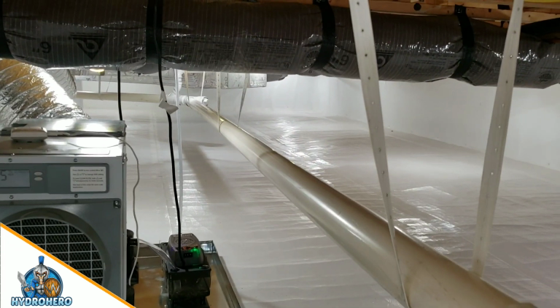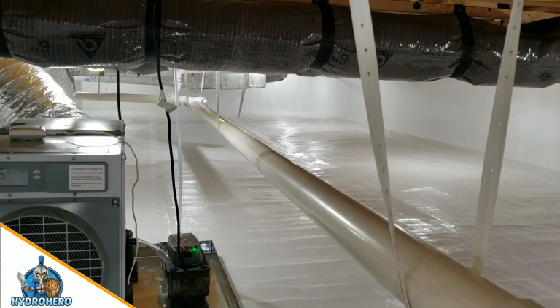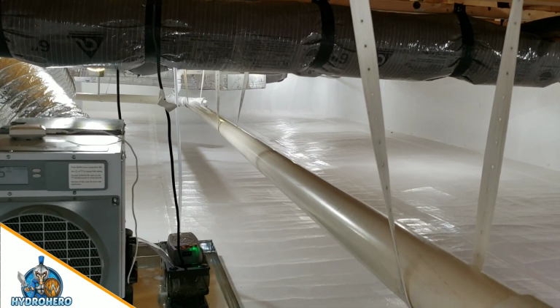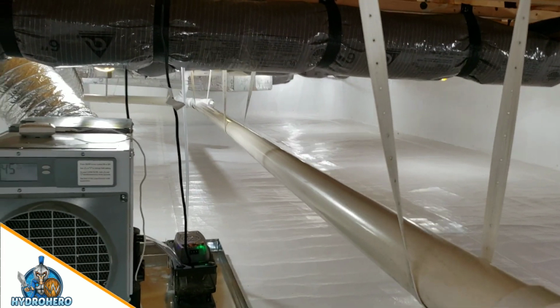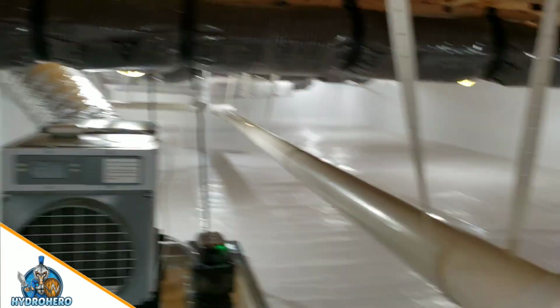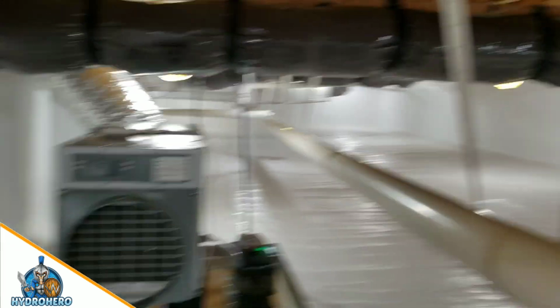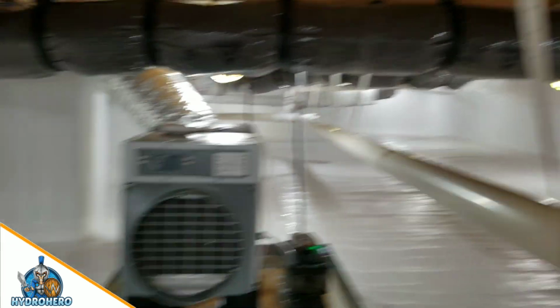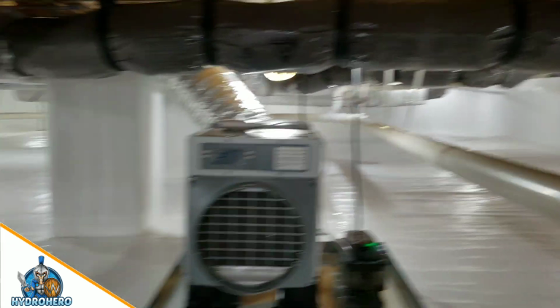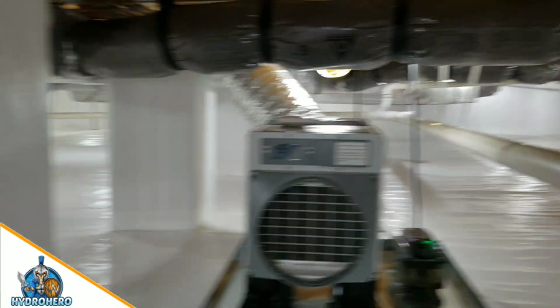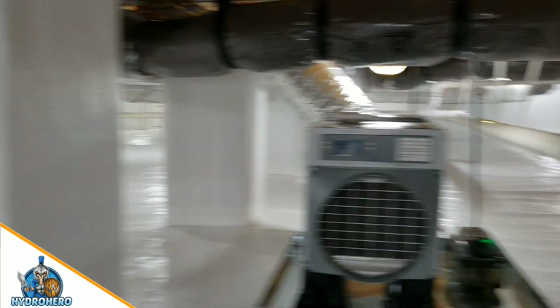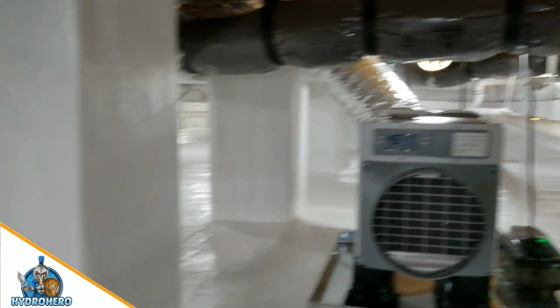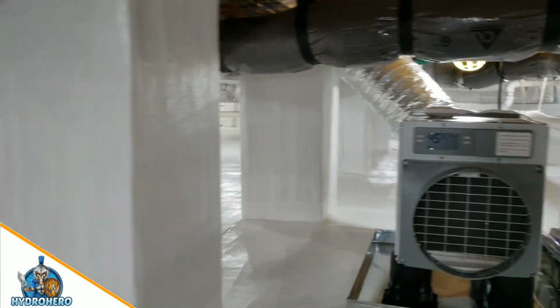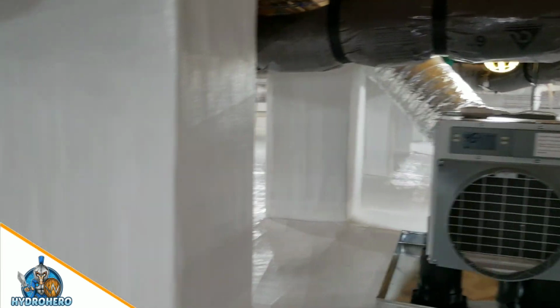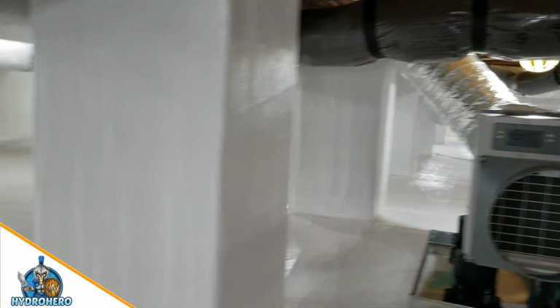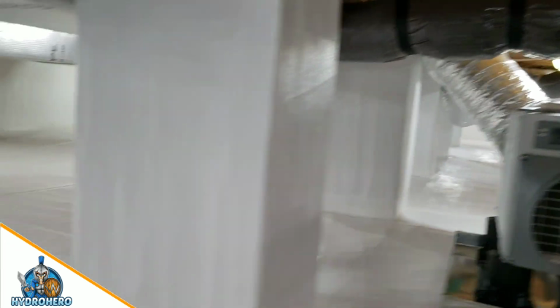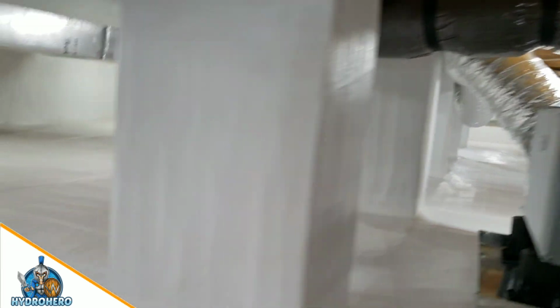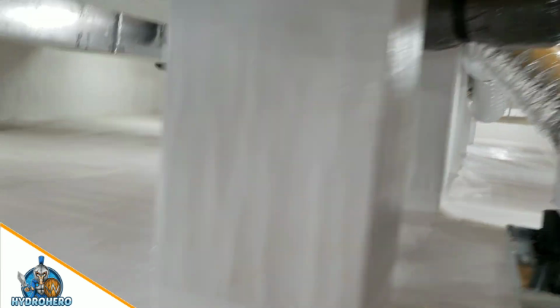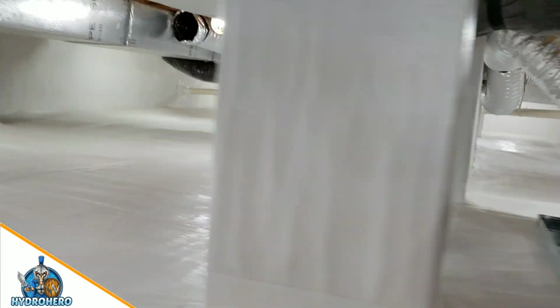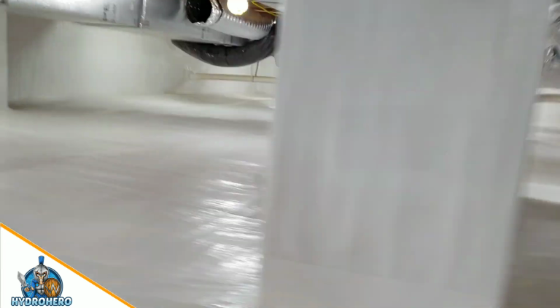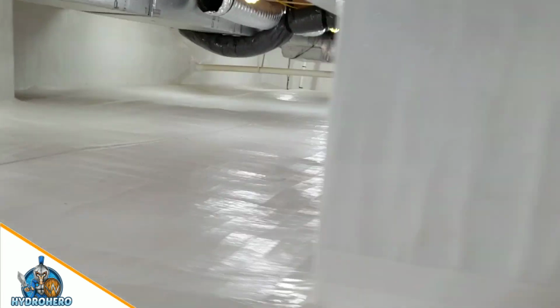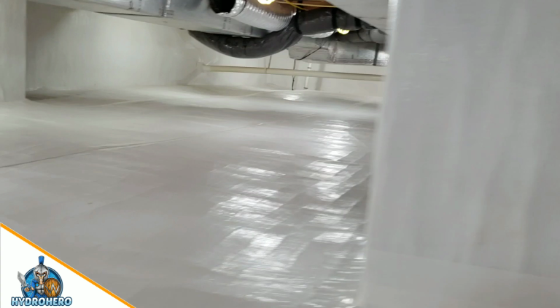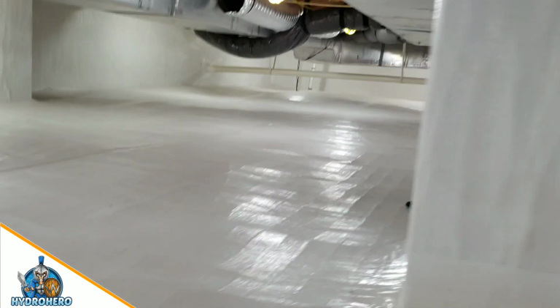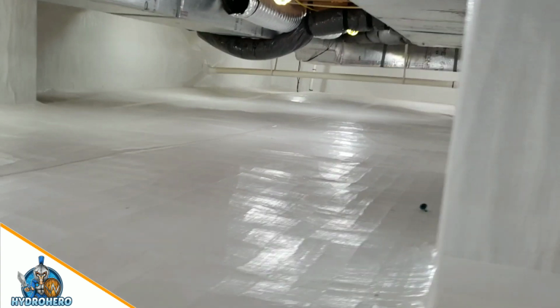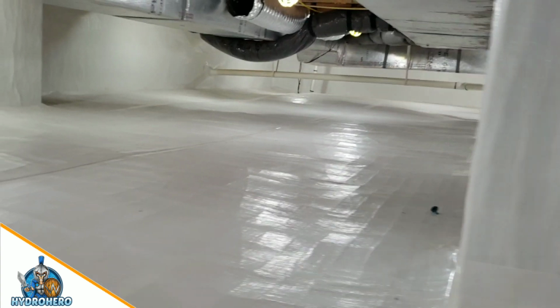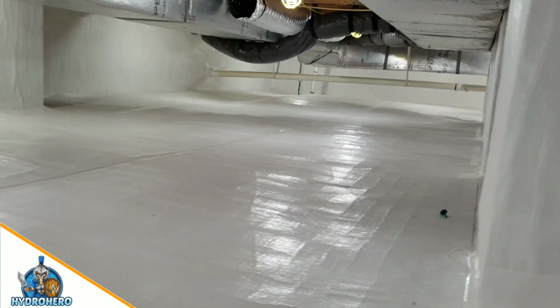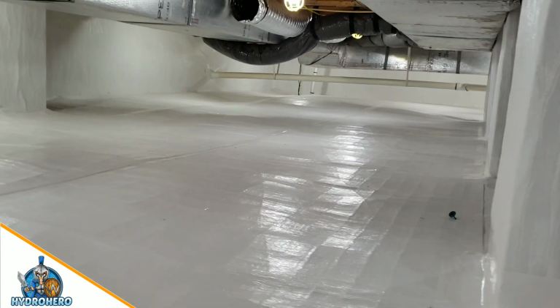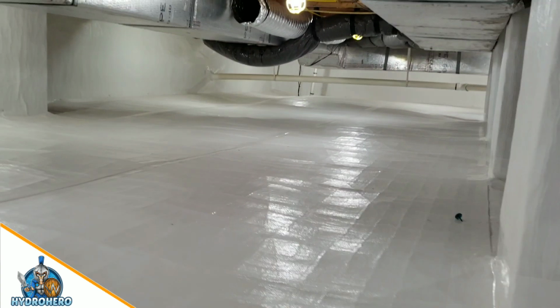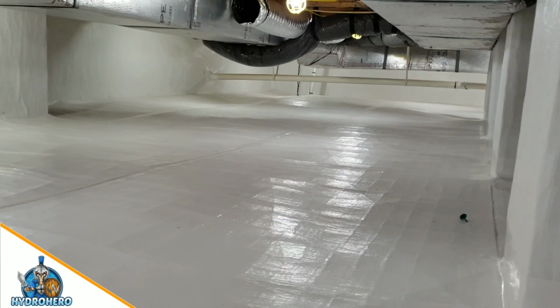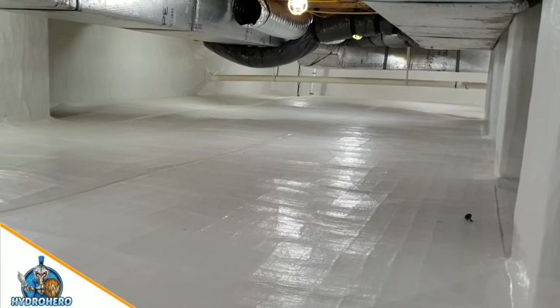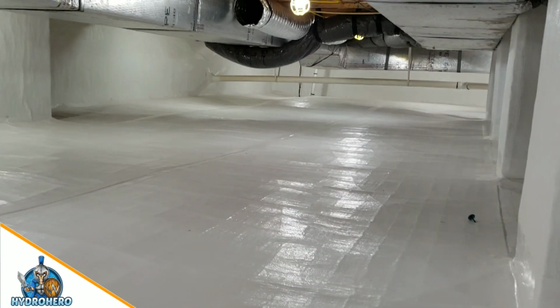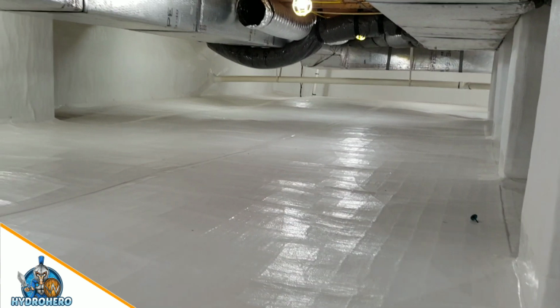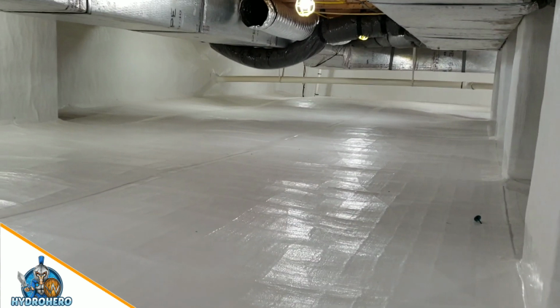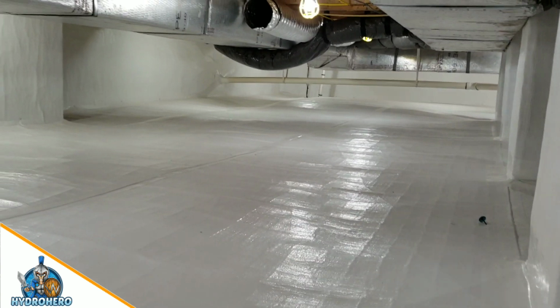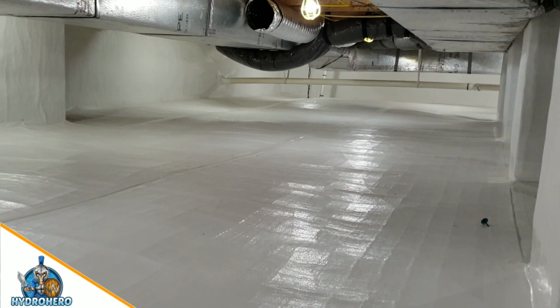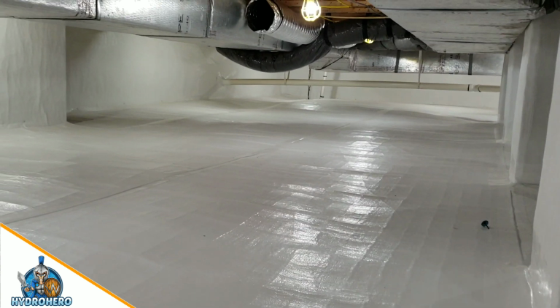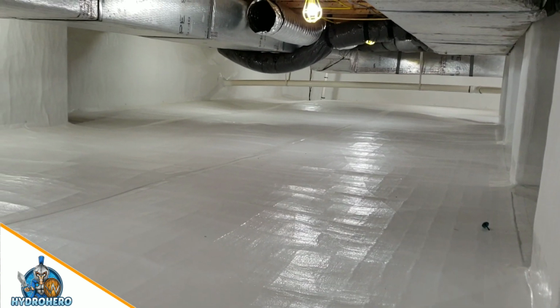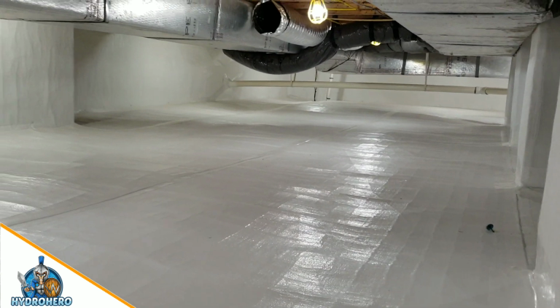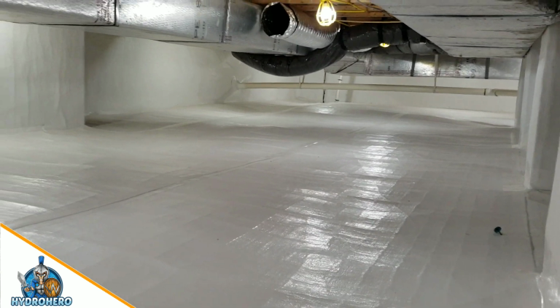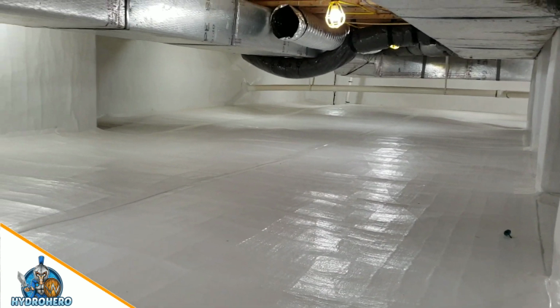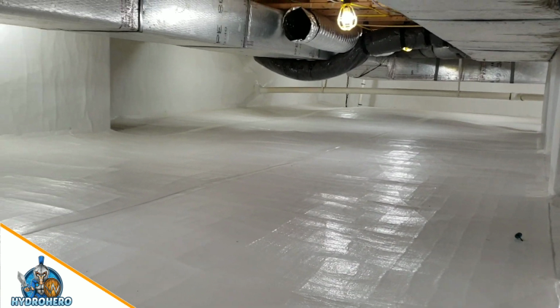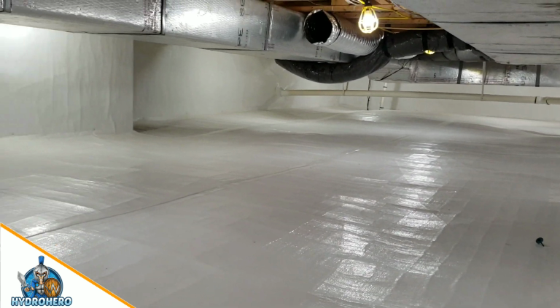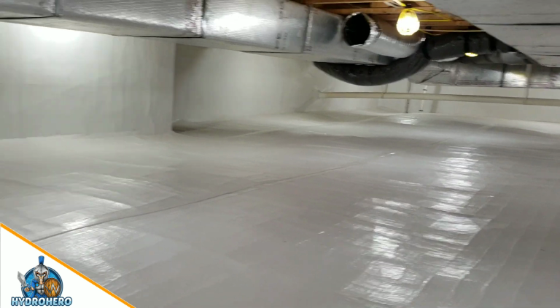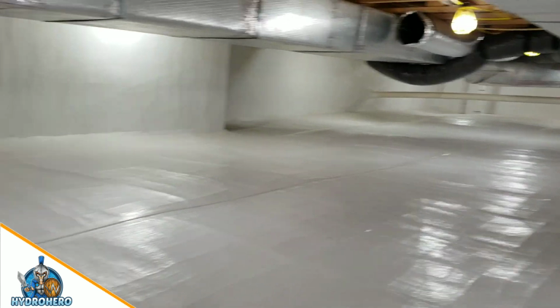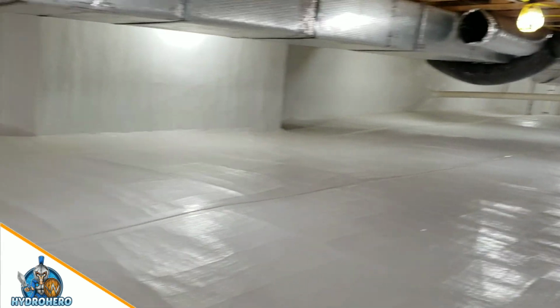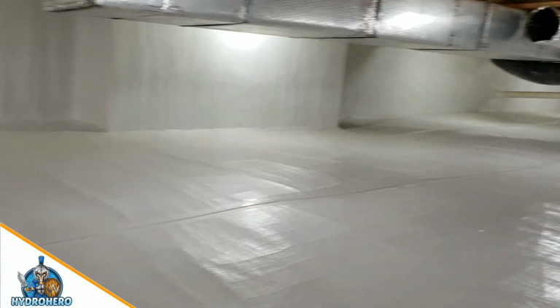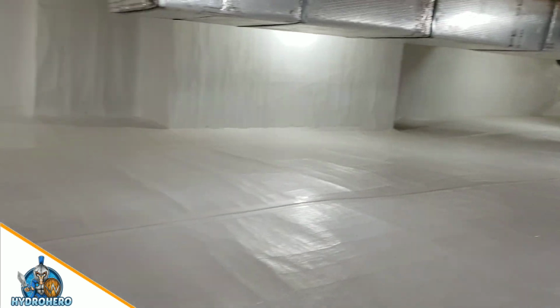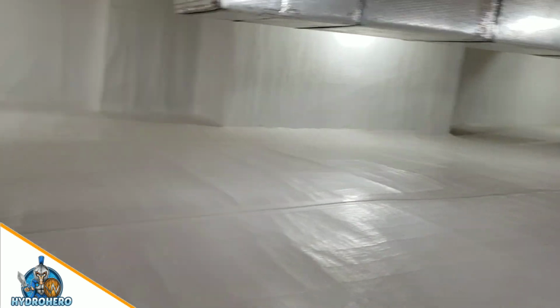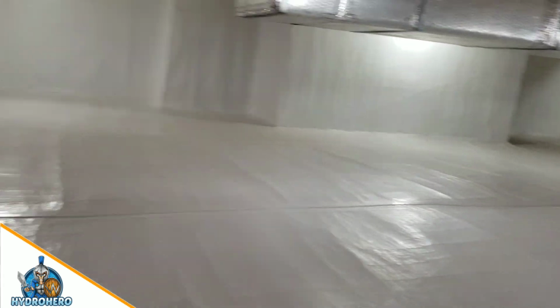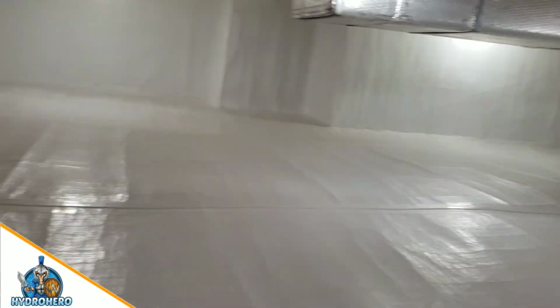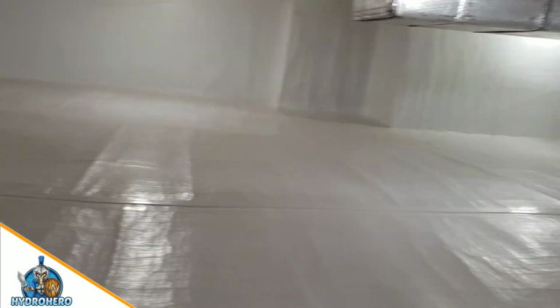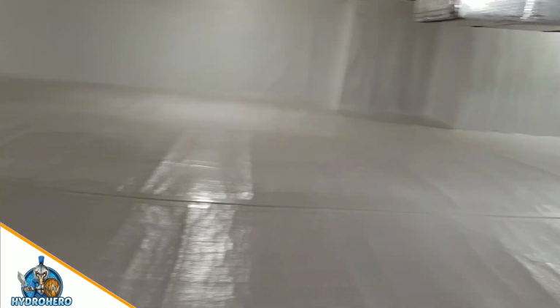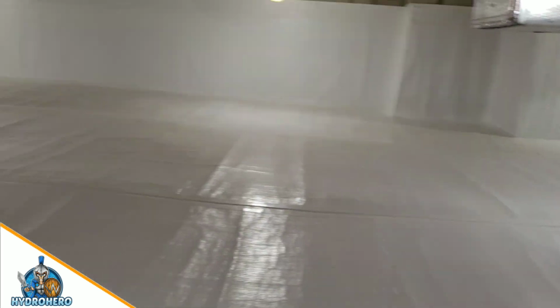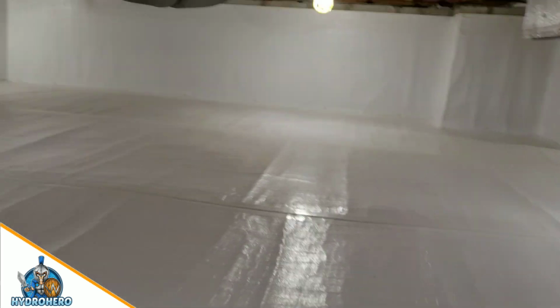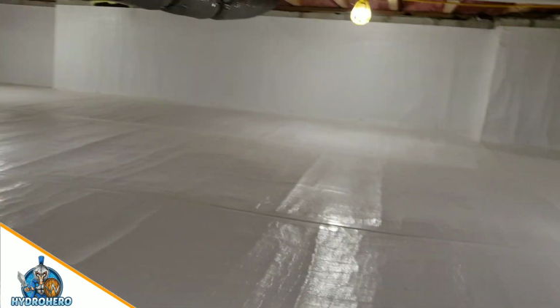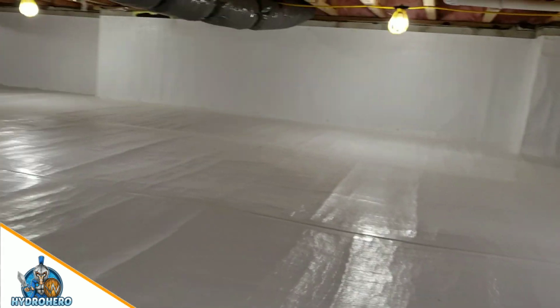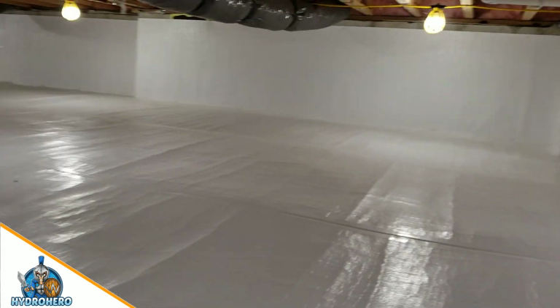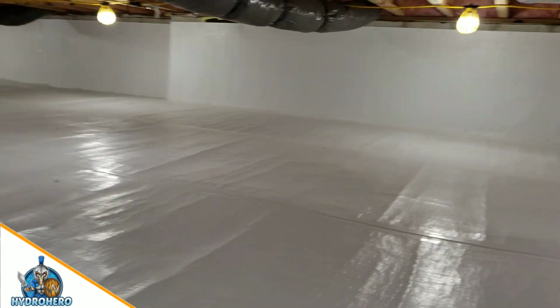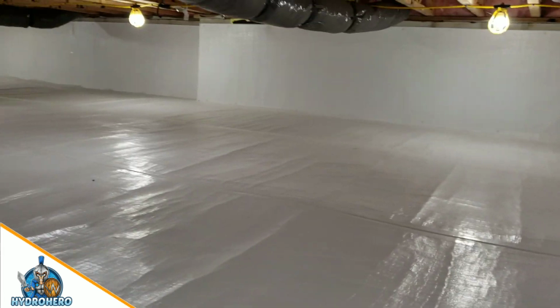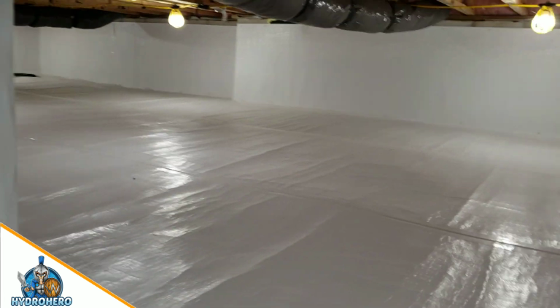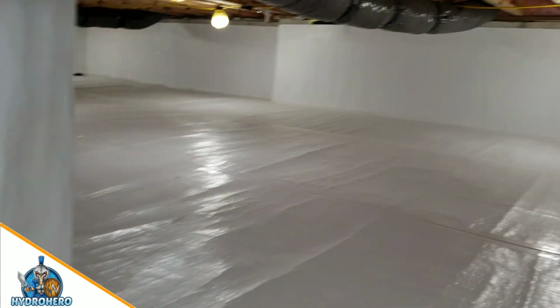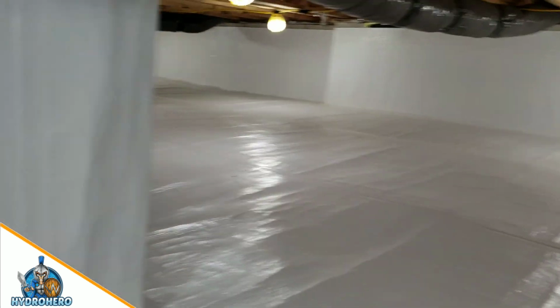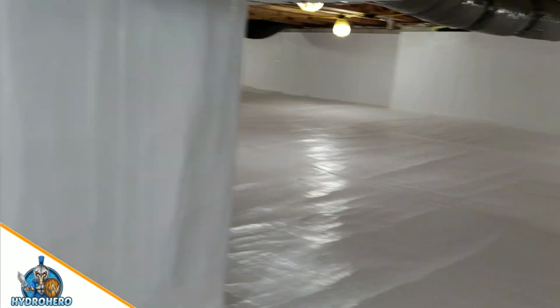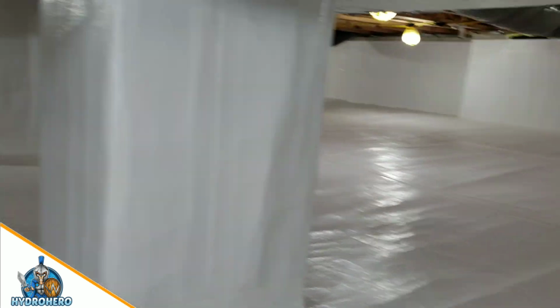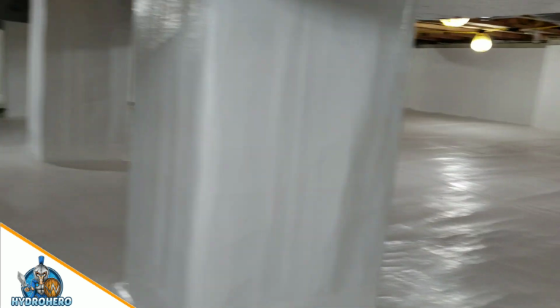Just look at the beautiful install — how flat everything is. It's an absolutely amazing install.